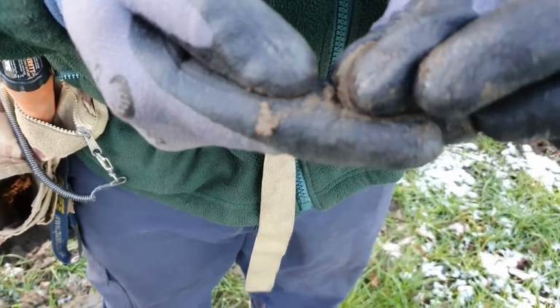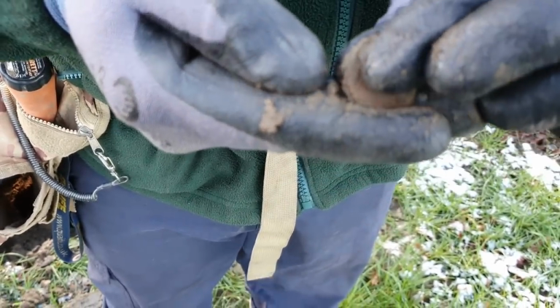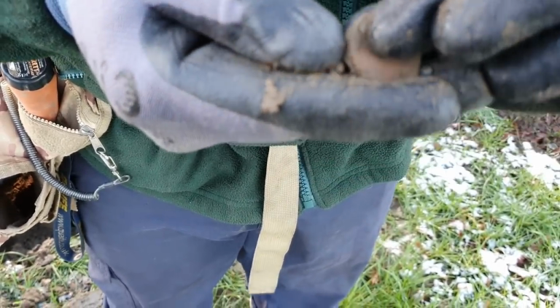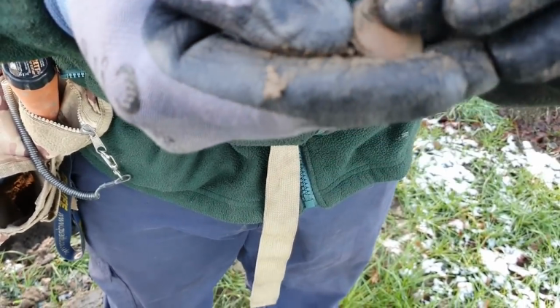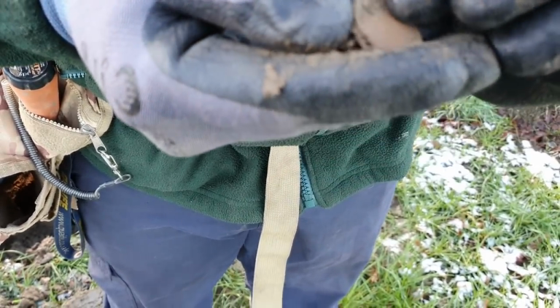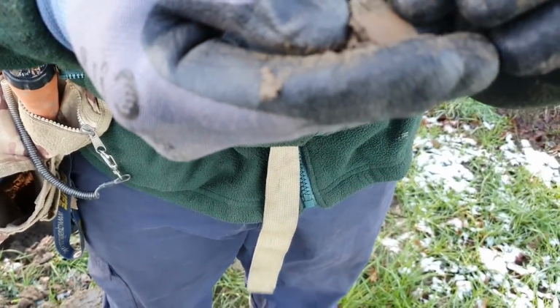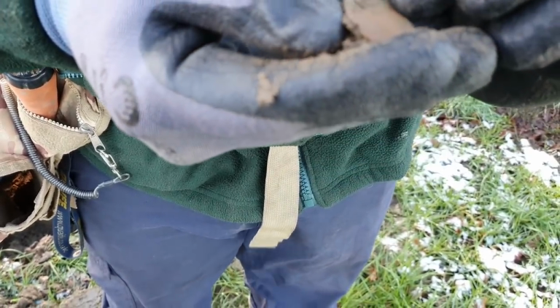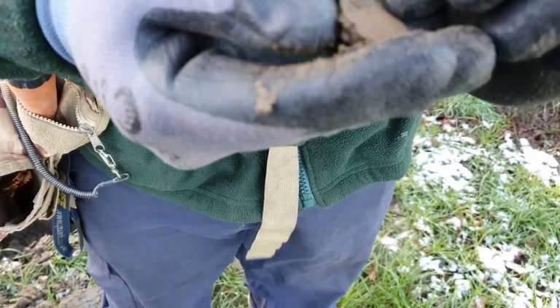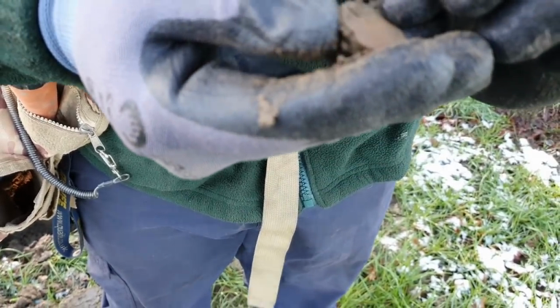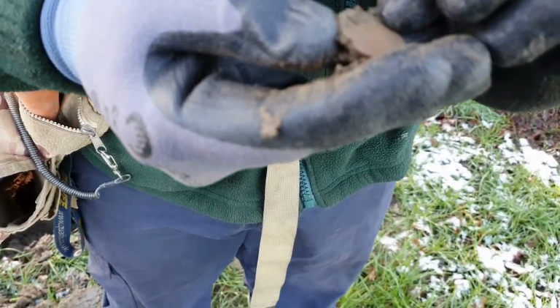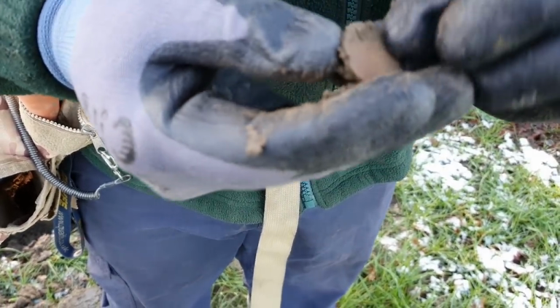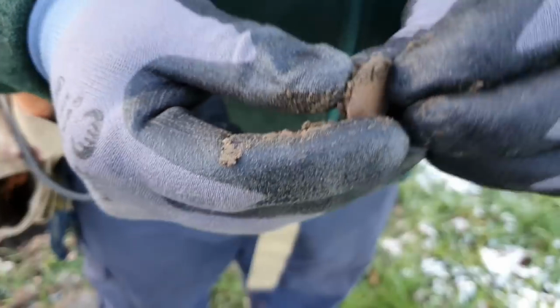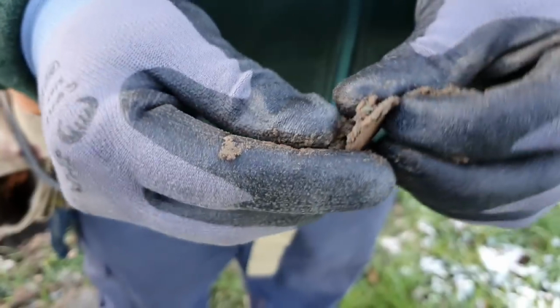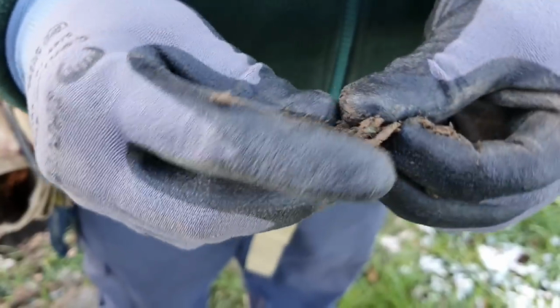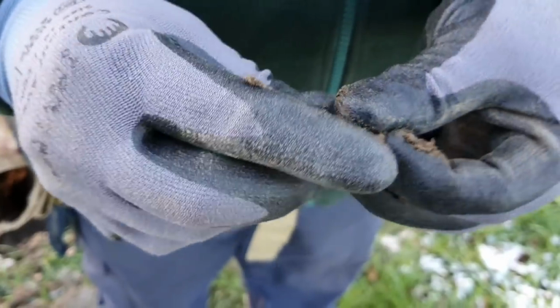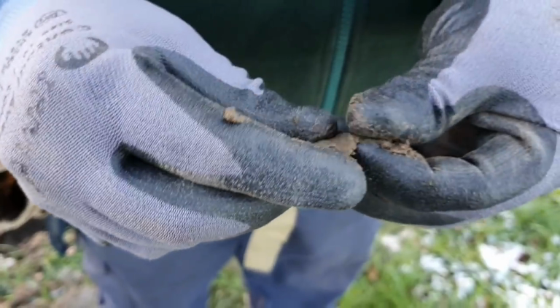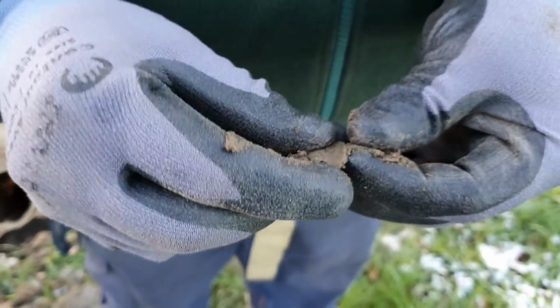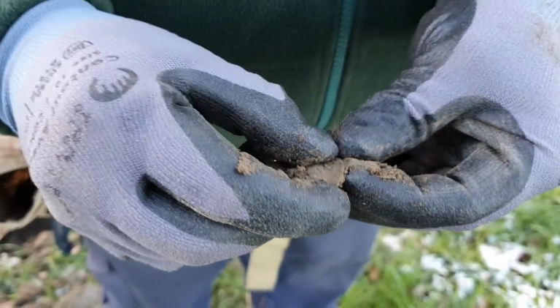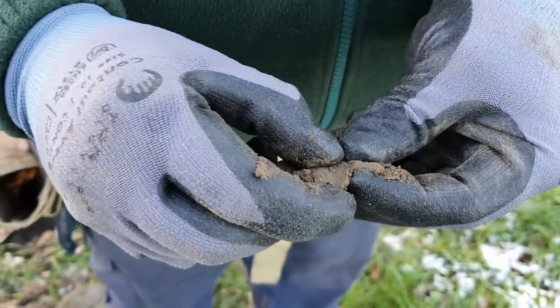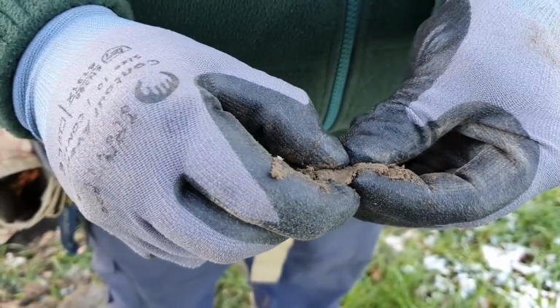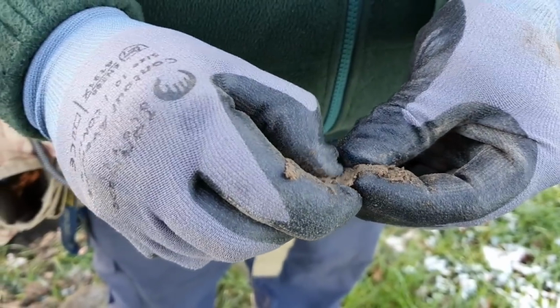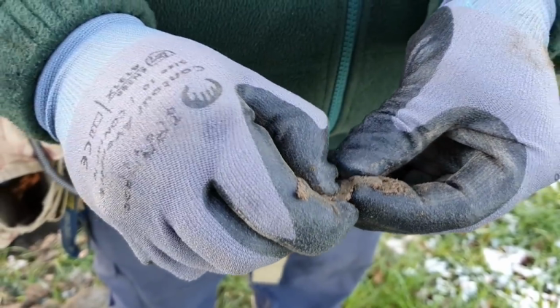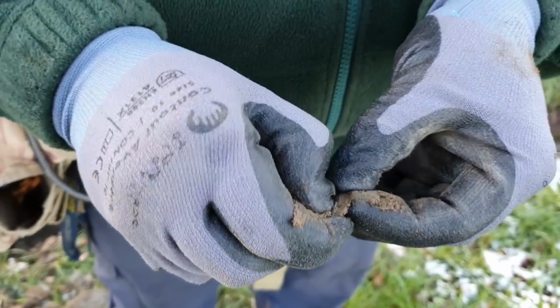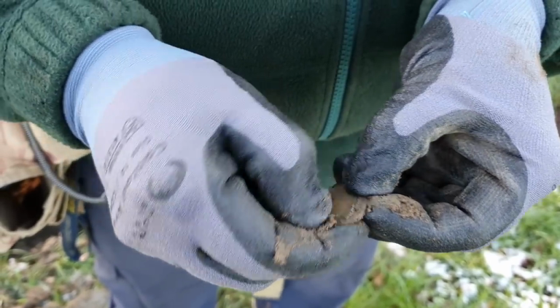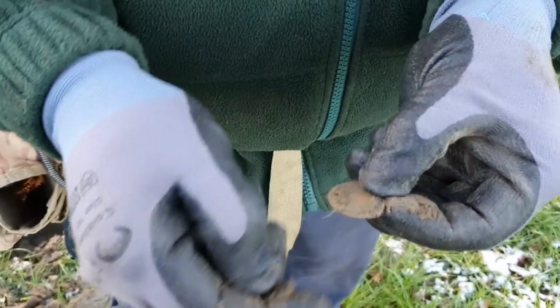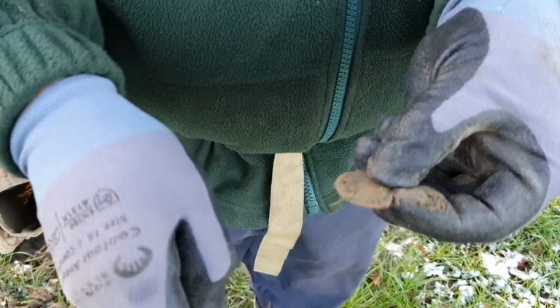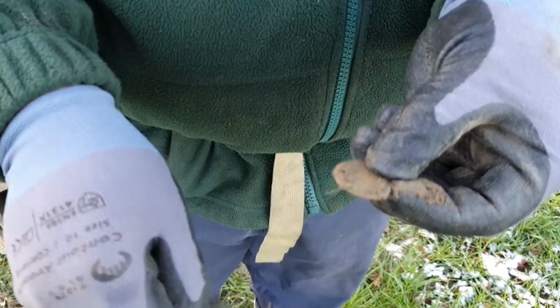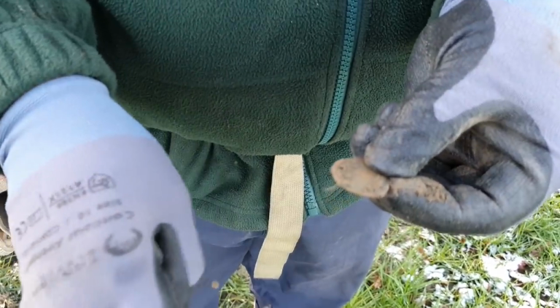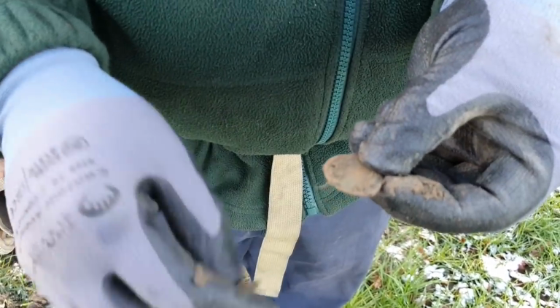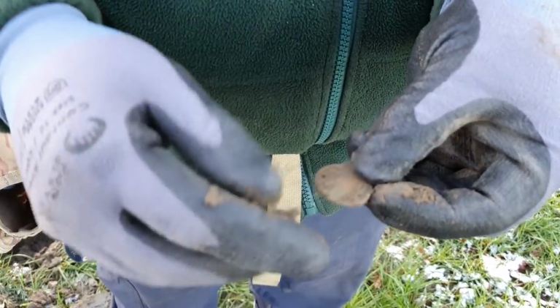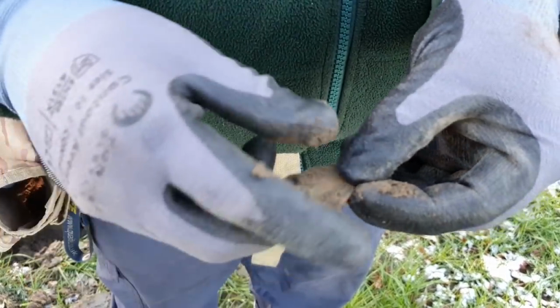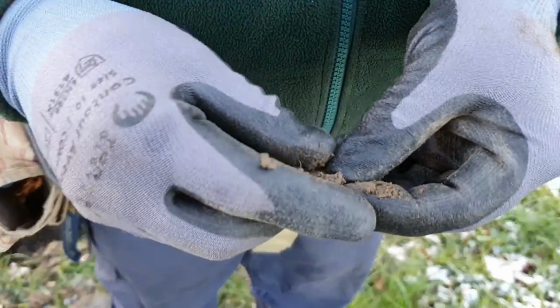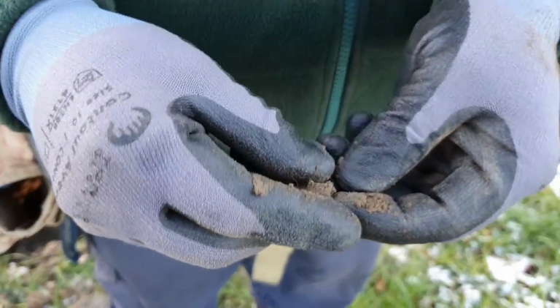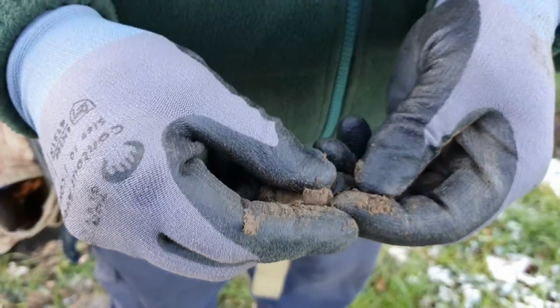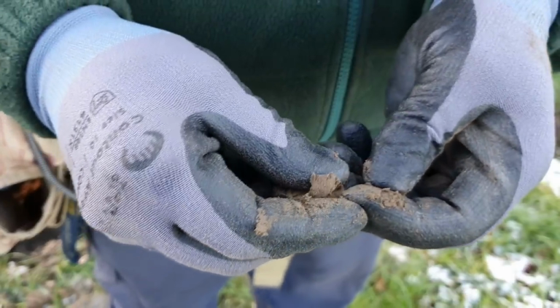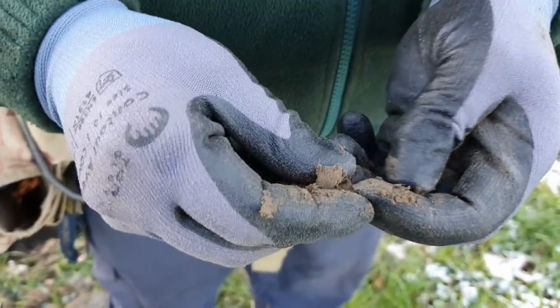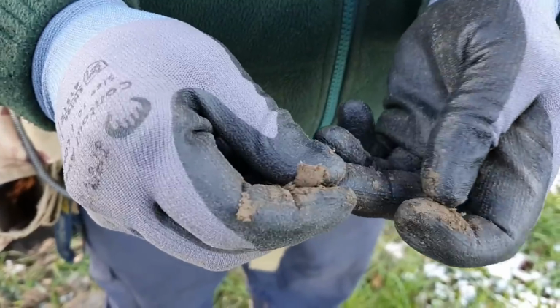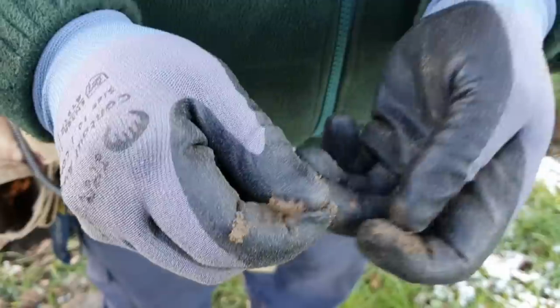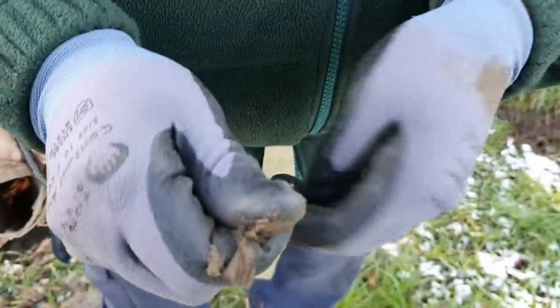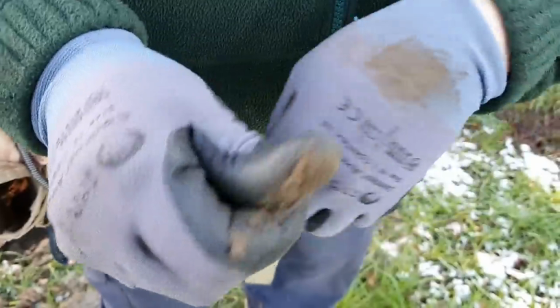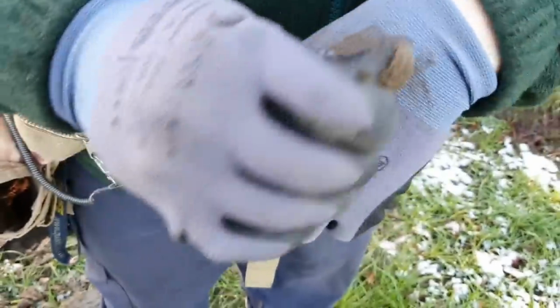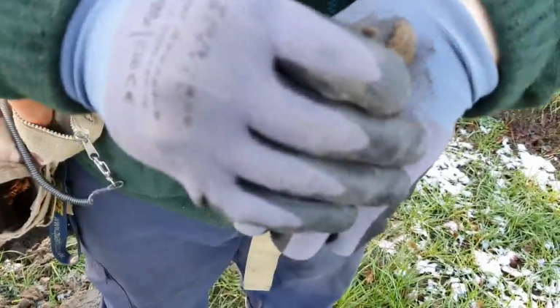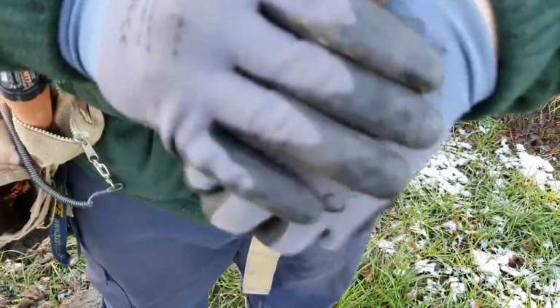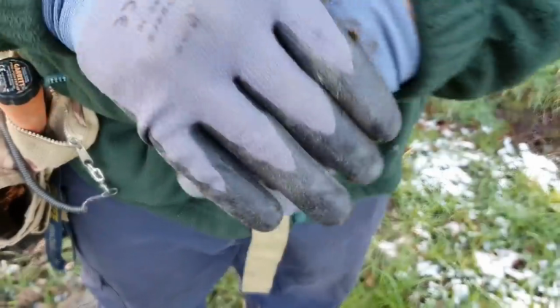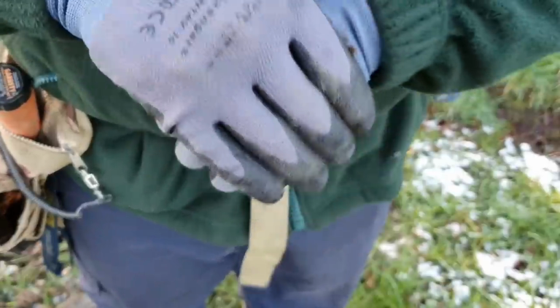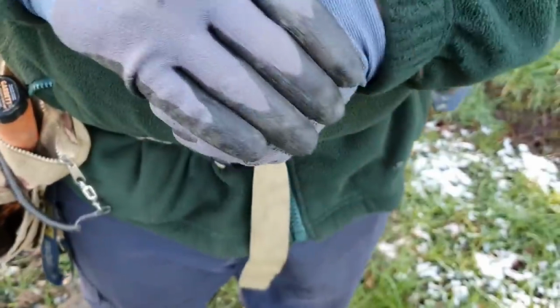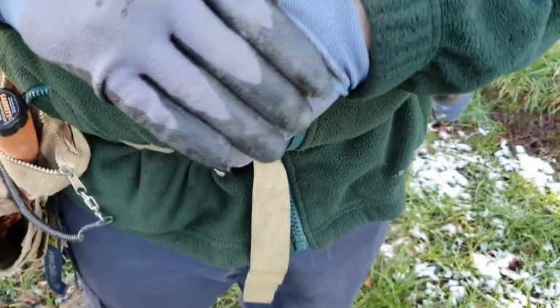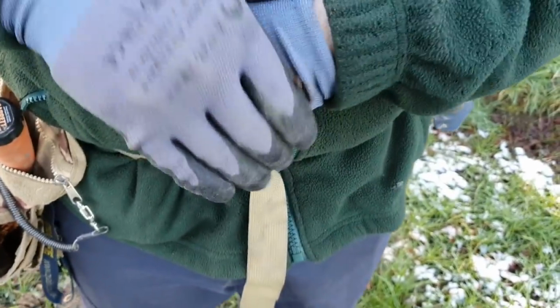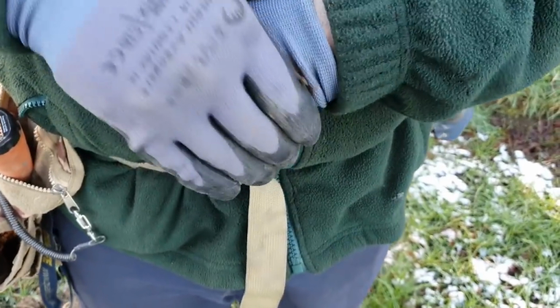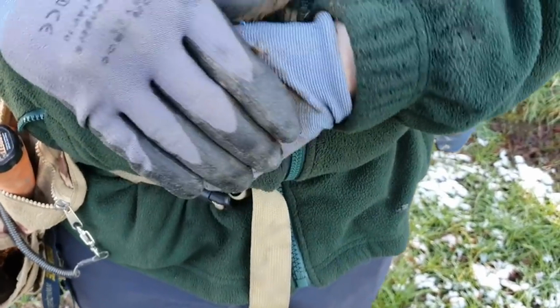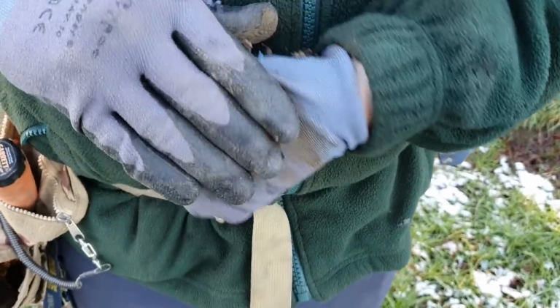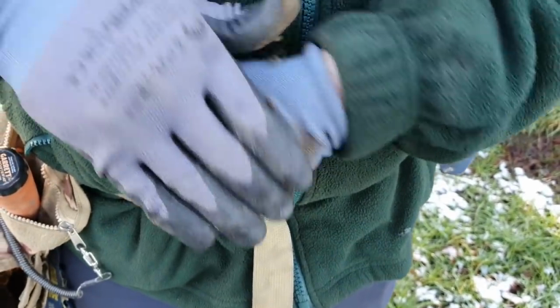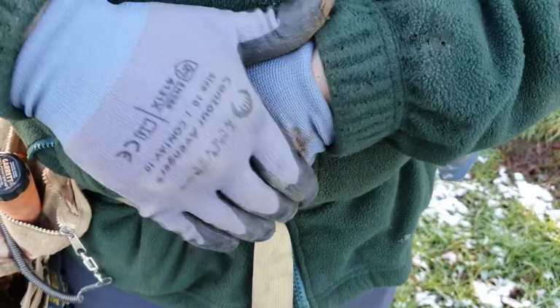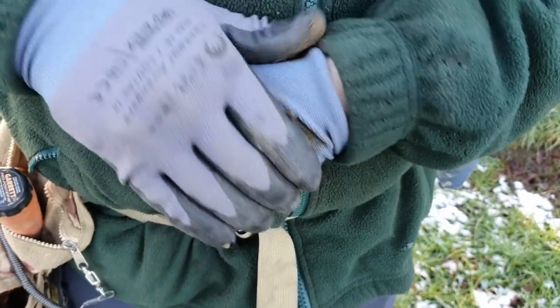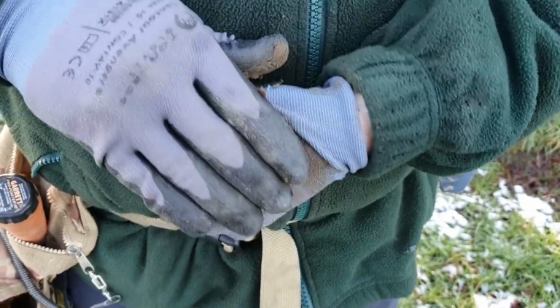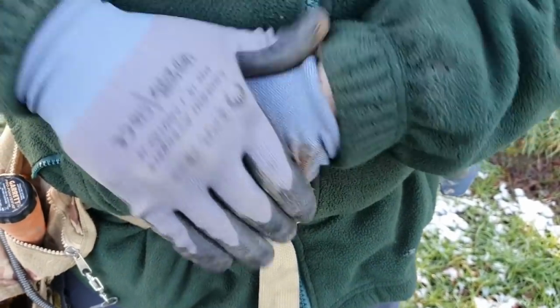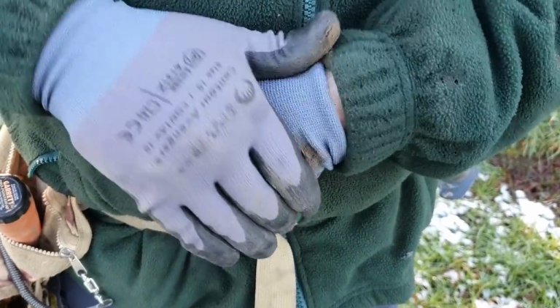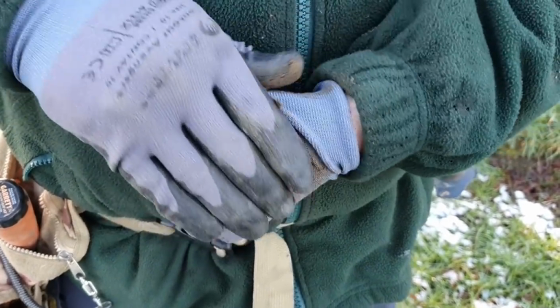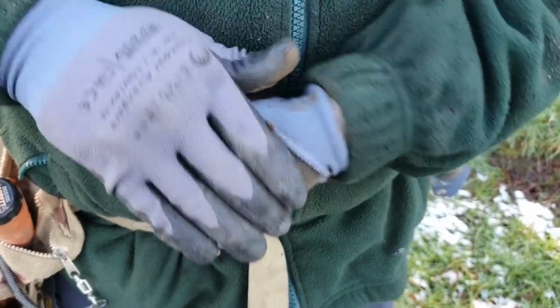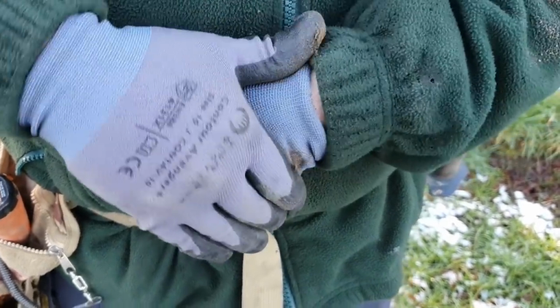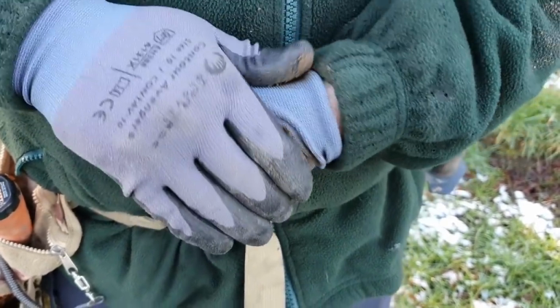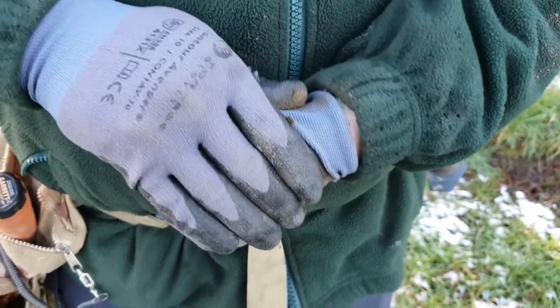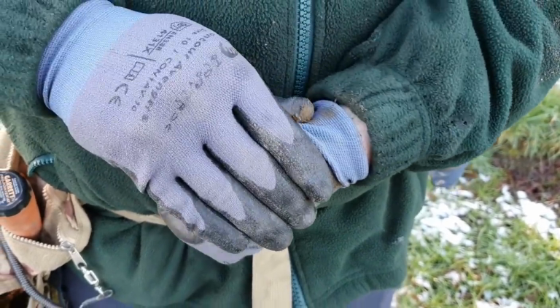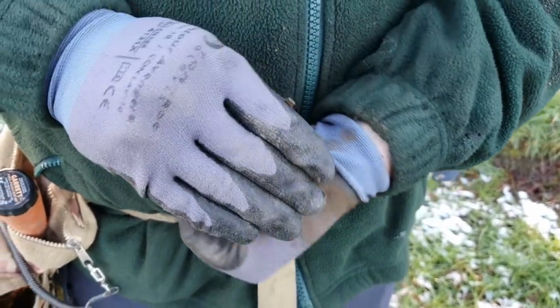Or is it a shilling? No, it can't be a shilling — not with that number. I think it's a 1950s half penny, that is.